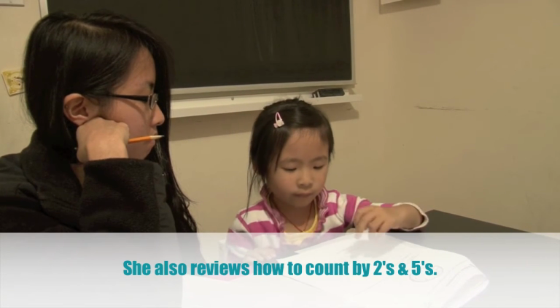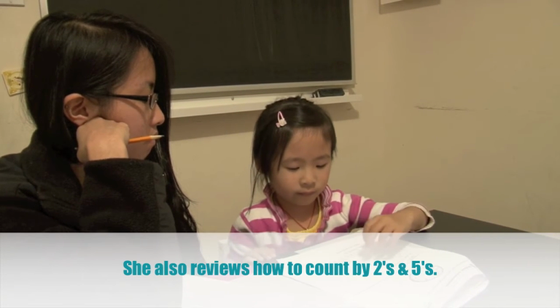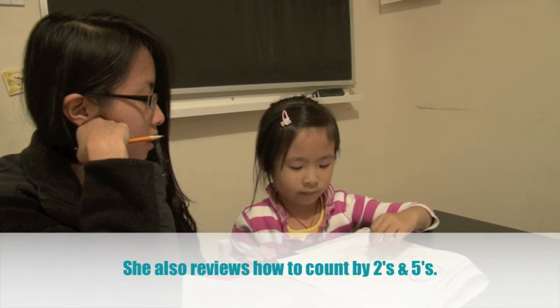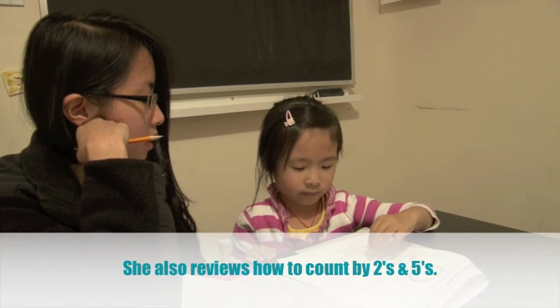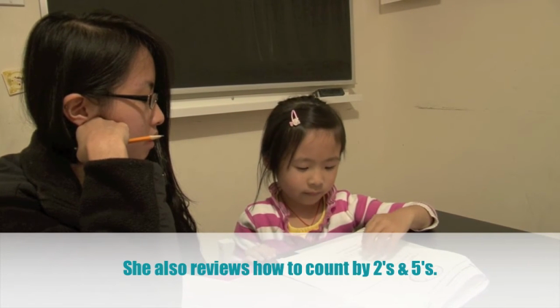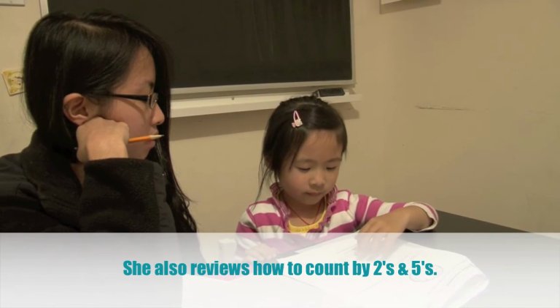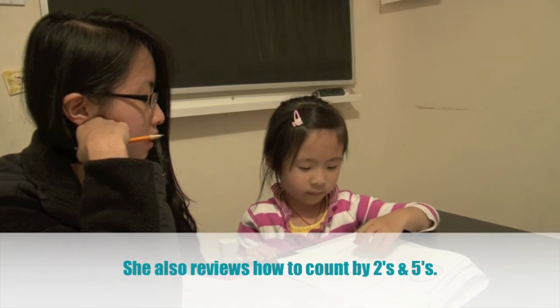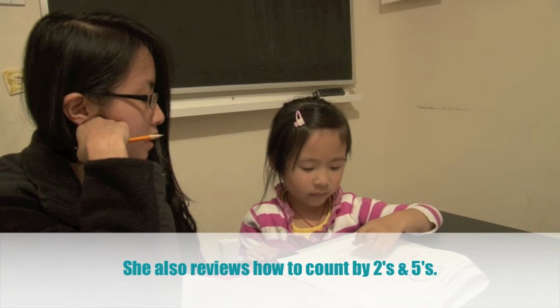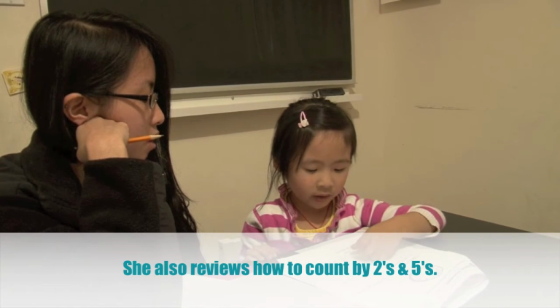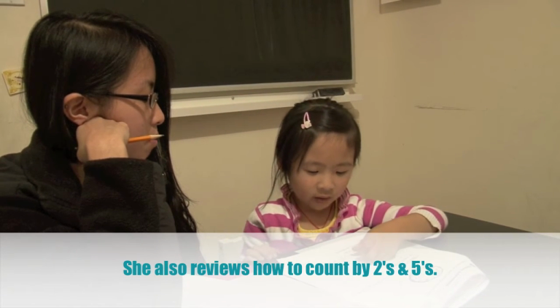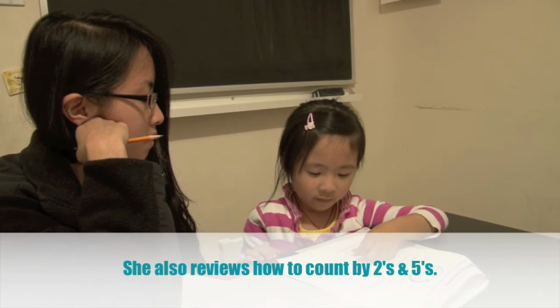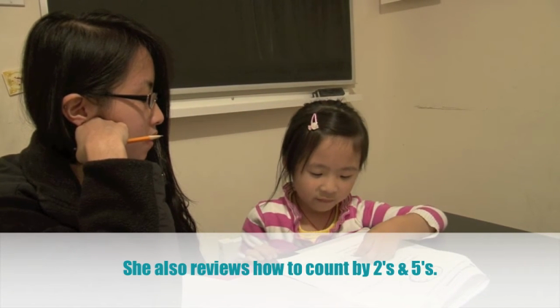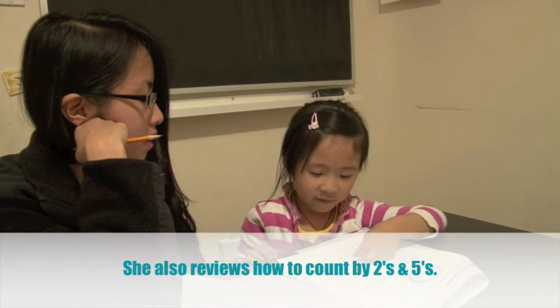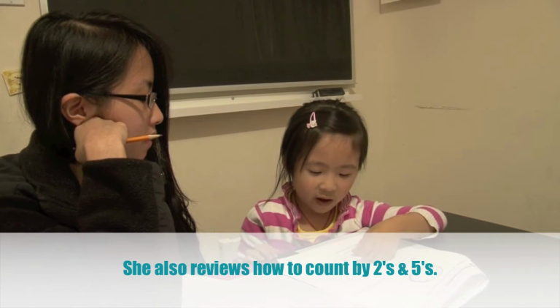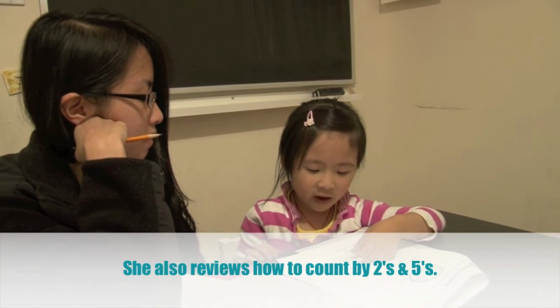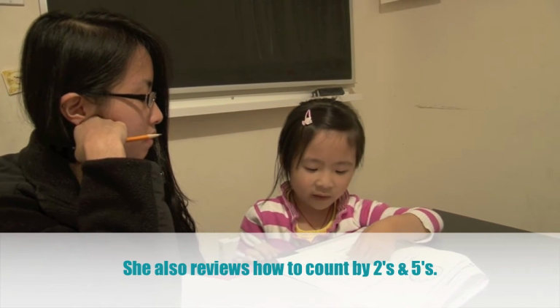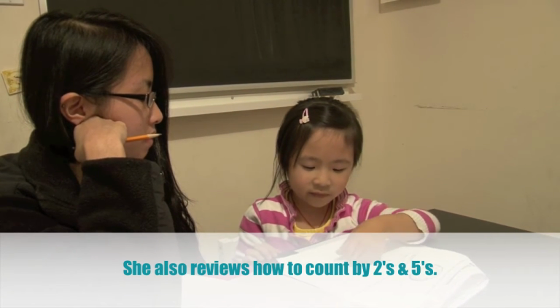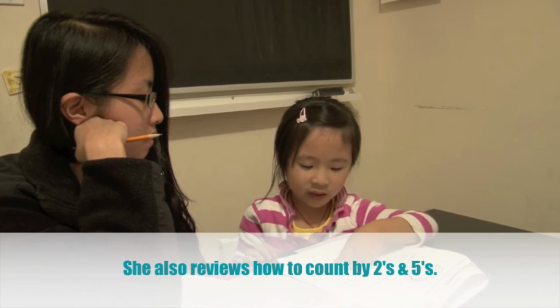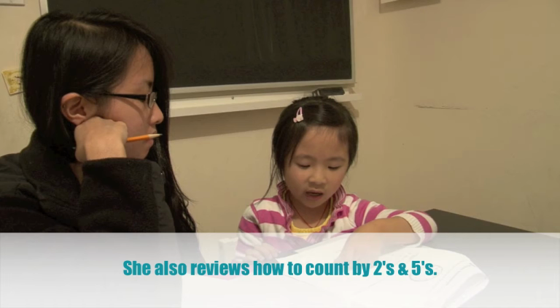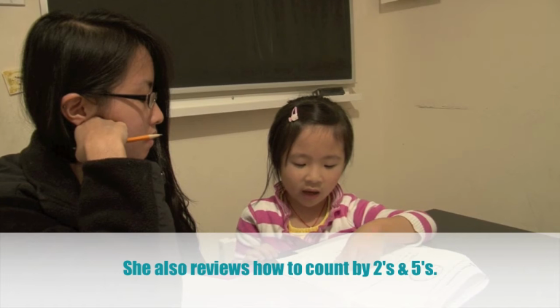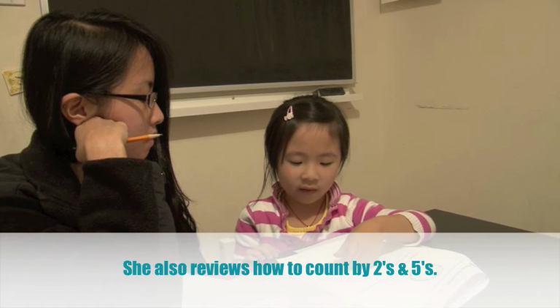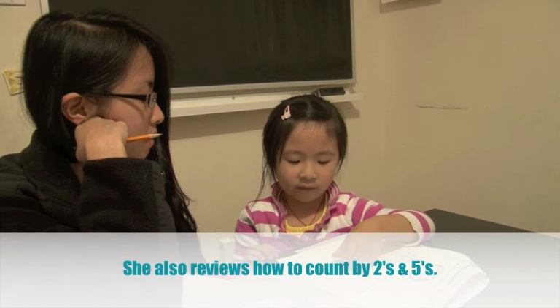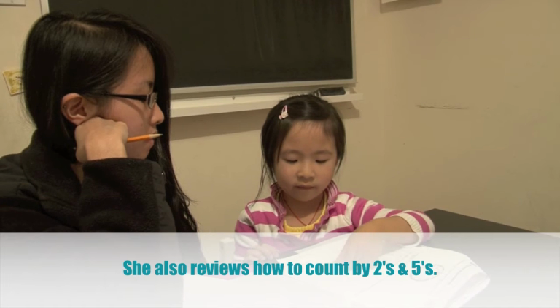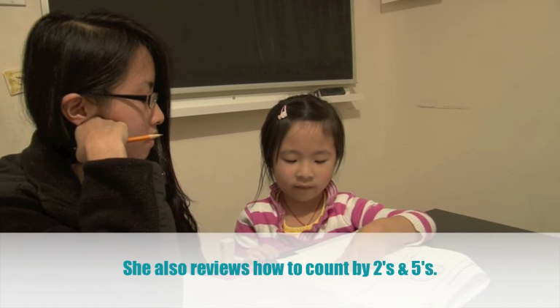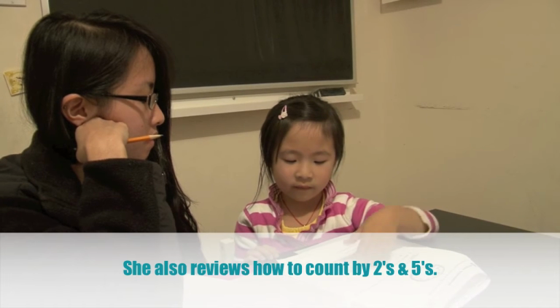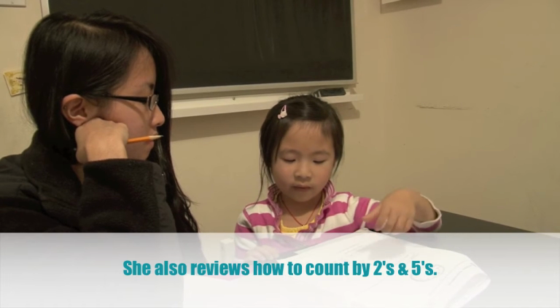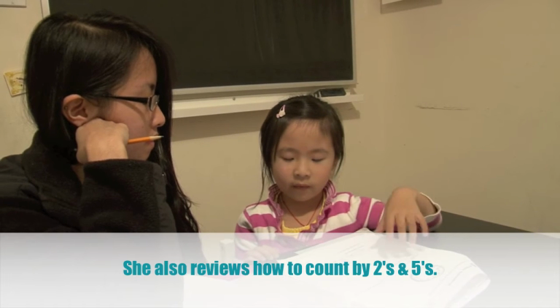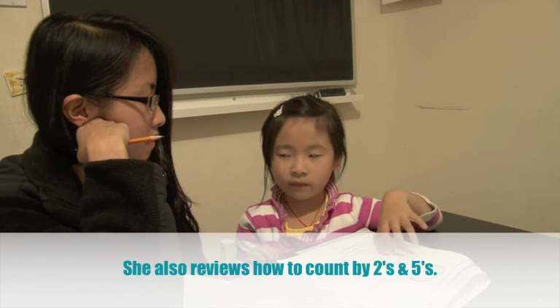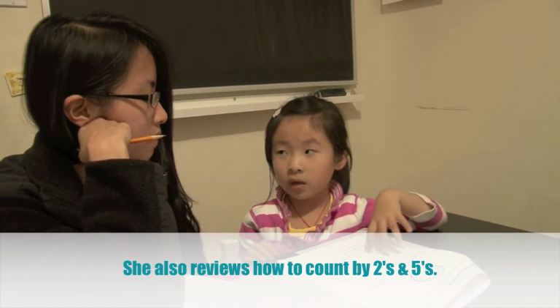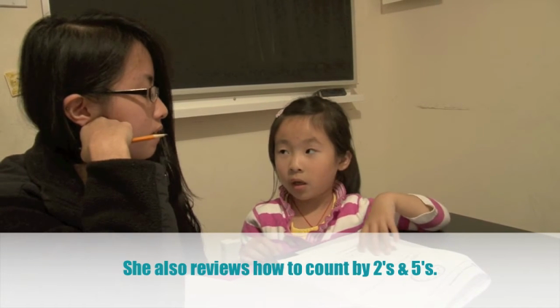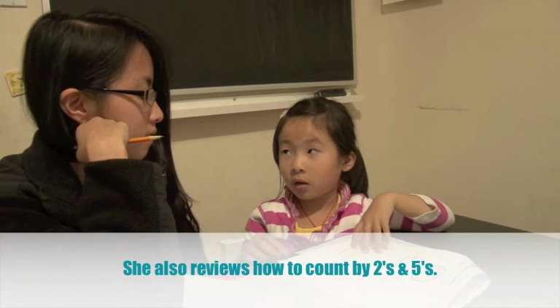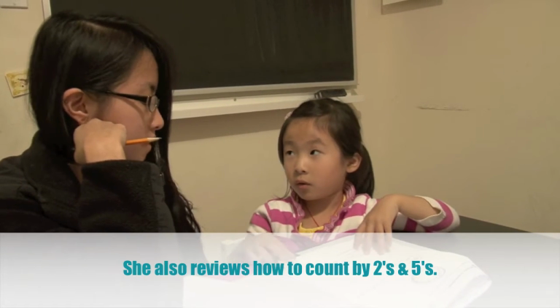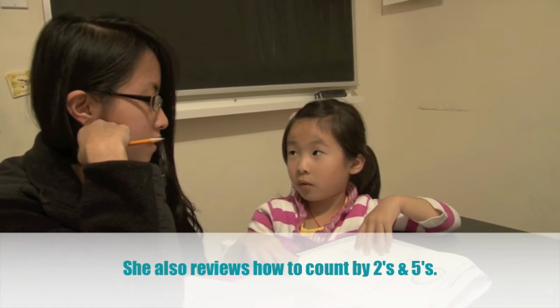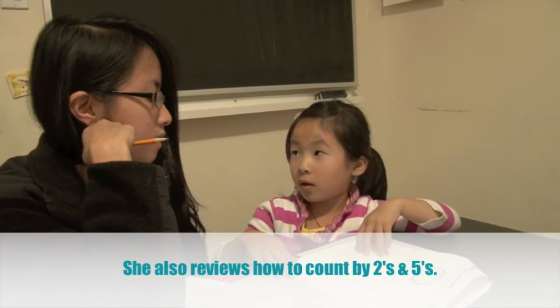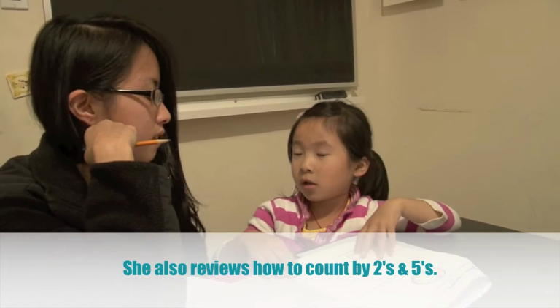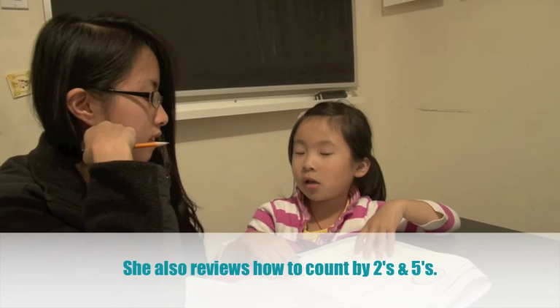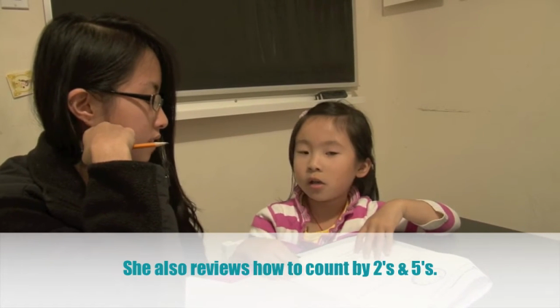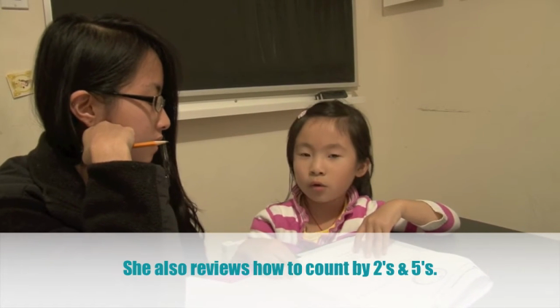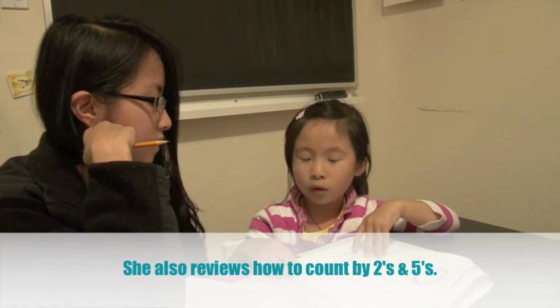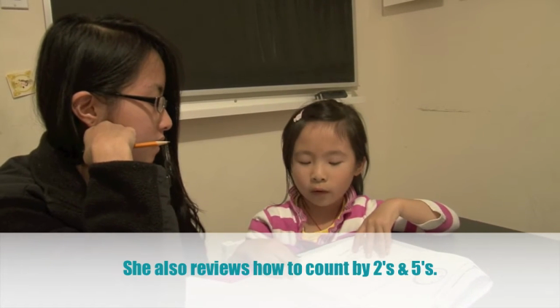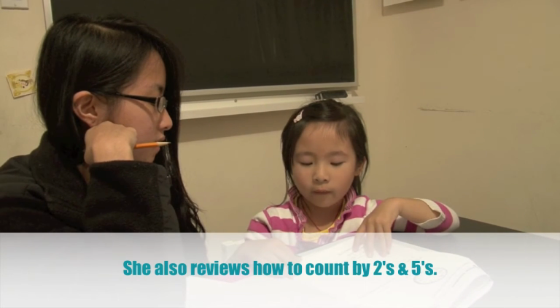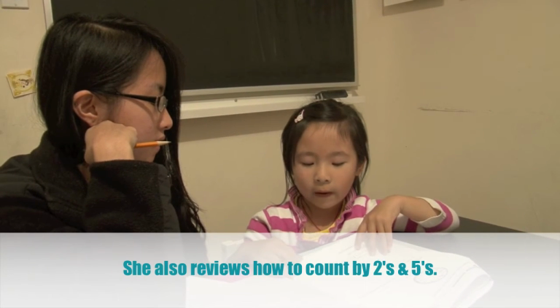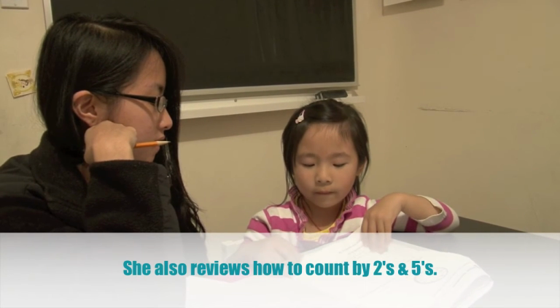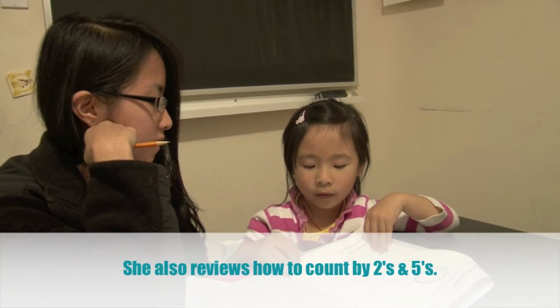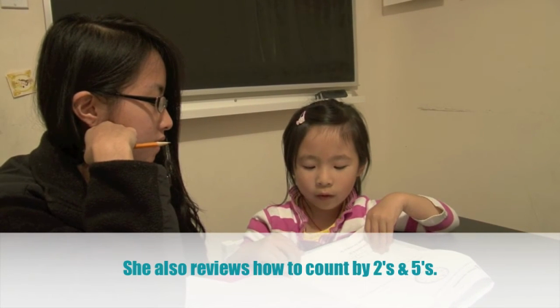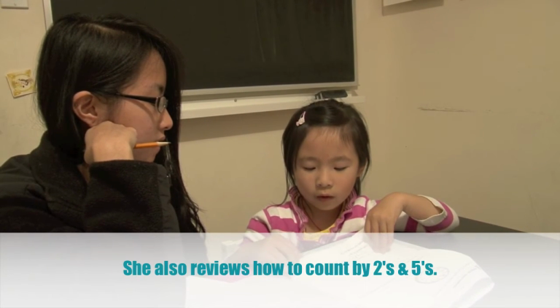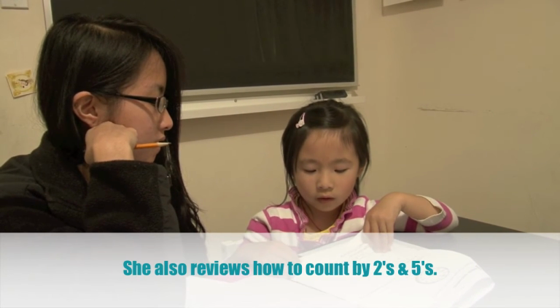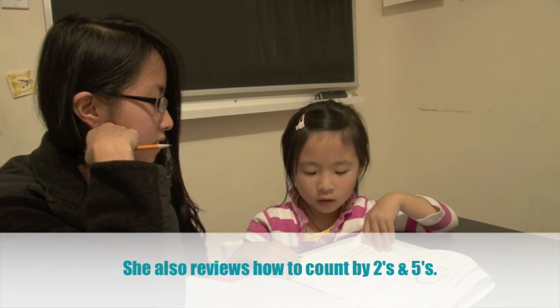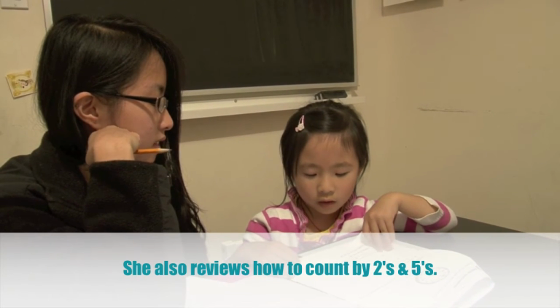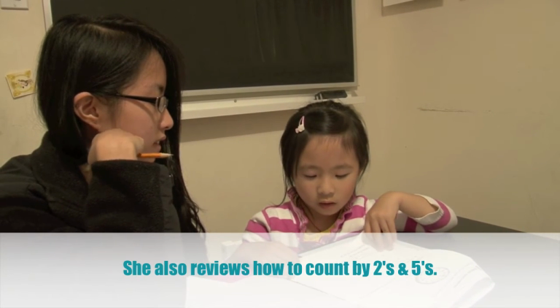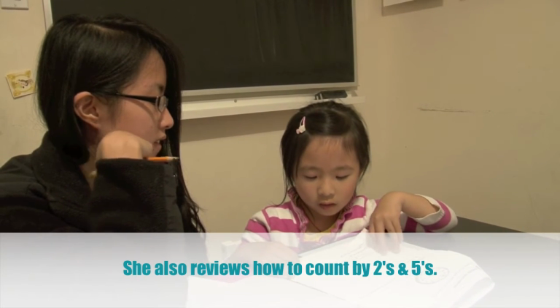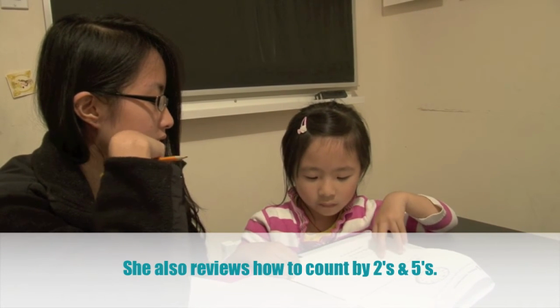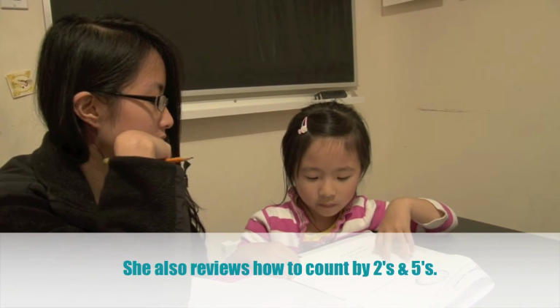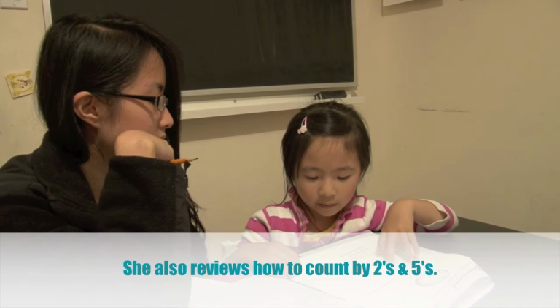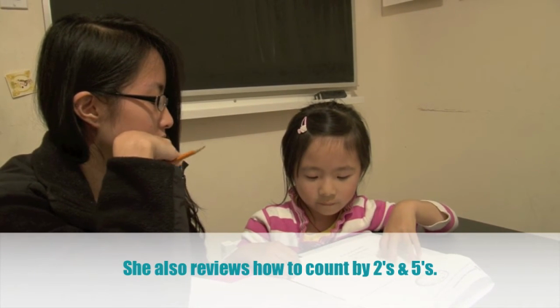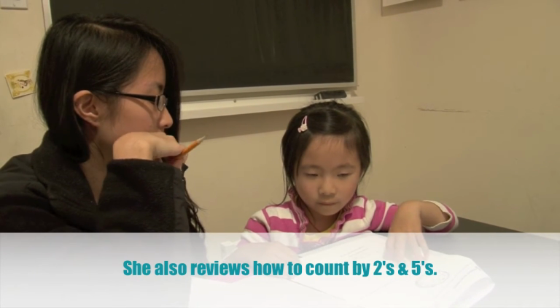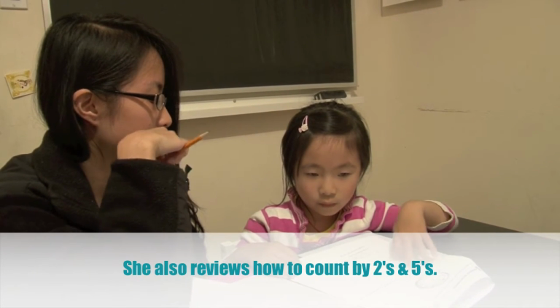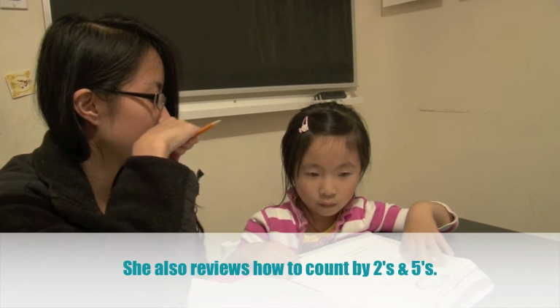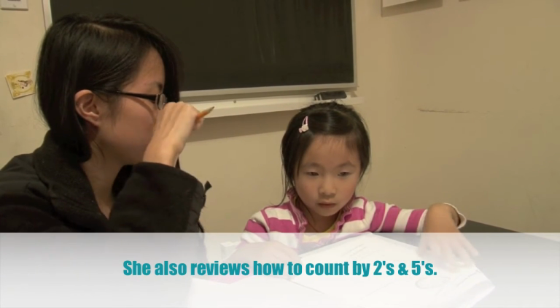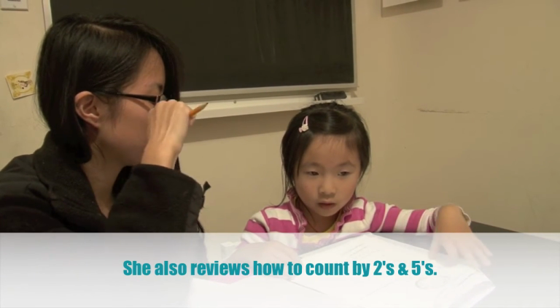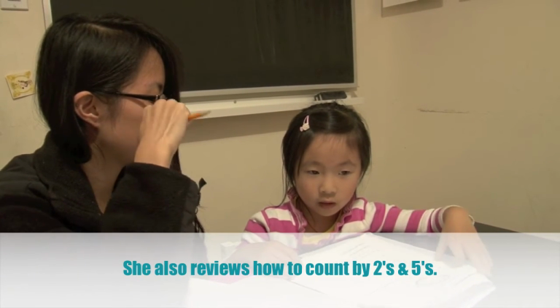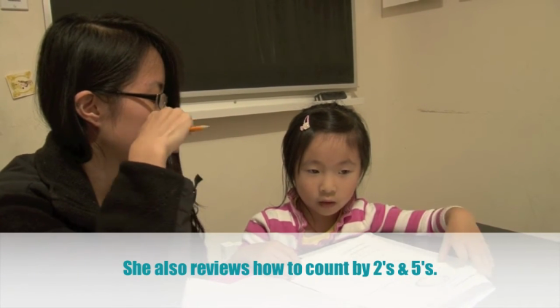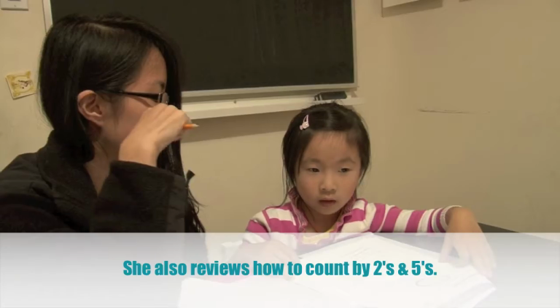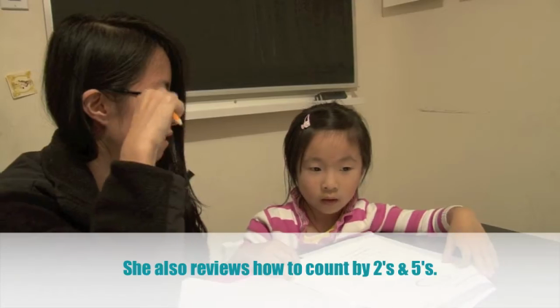And let's count by fives. Five, ten, fifteen, twenty, twenty-five, thirty, thirty-five, forty. Okay, very good.